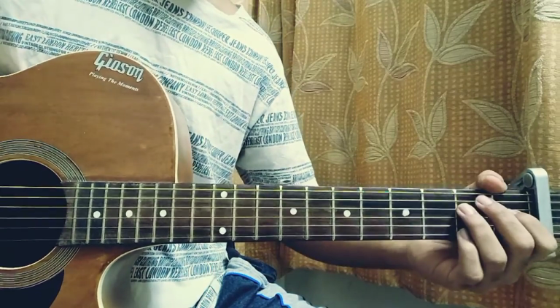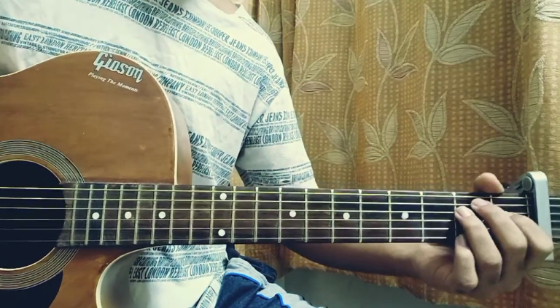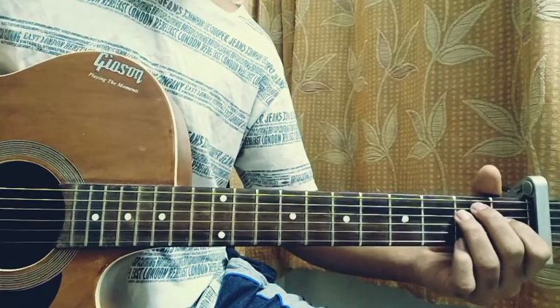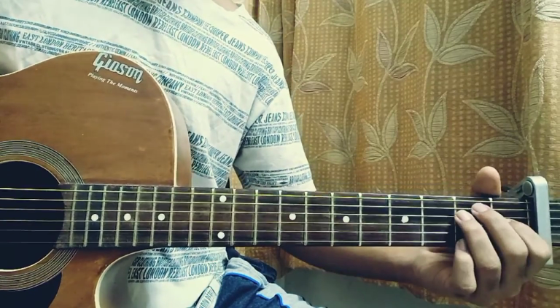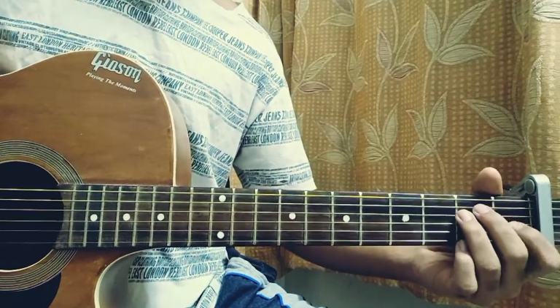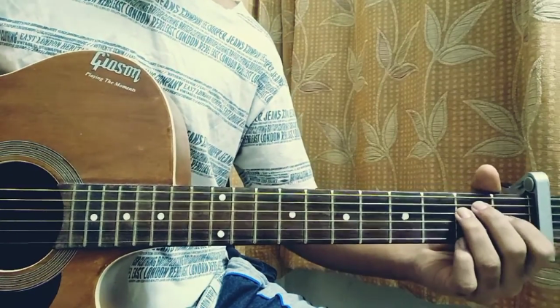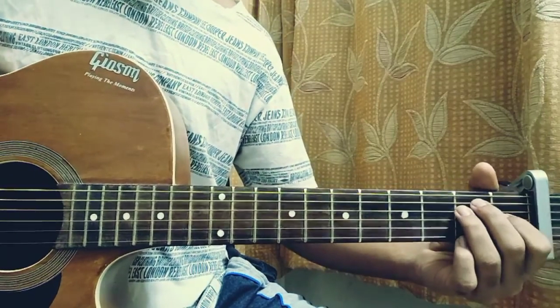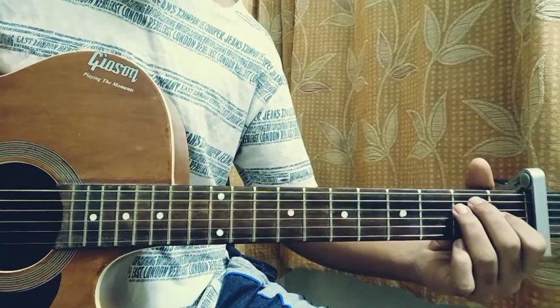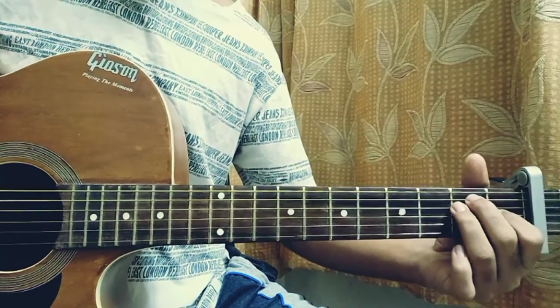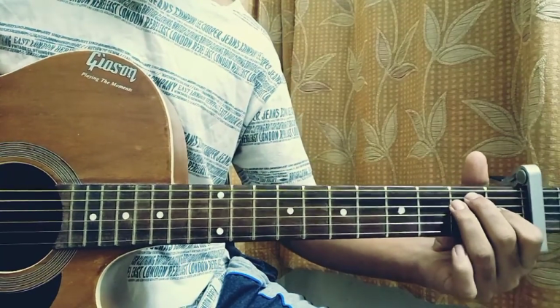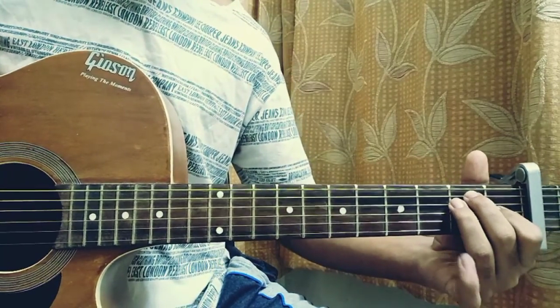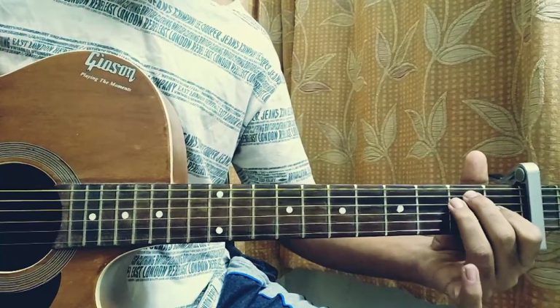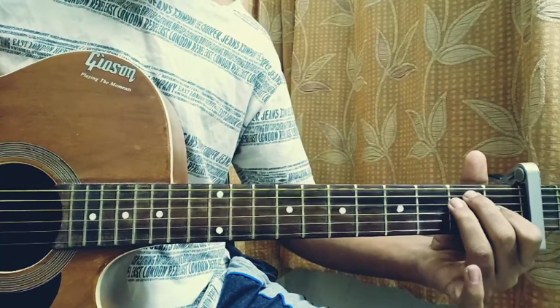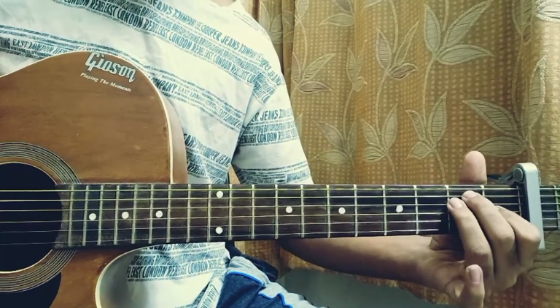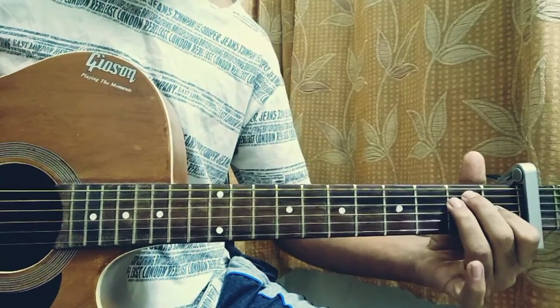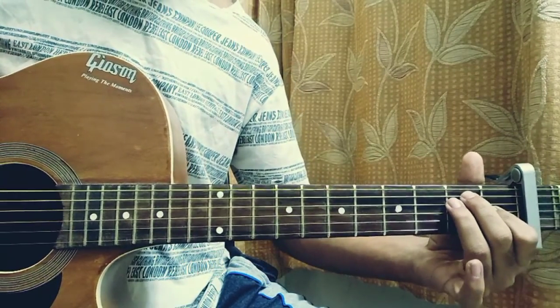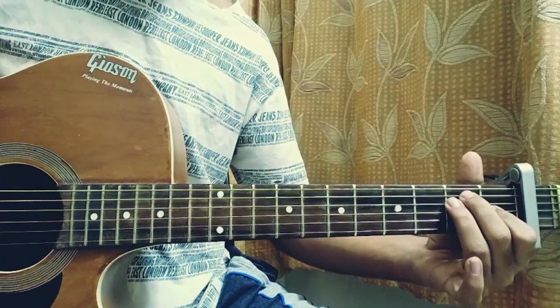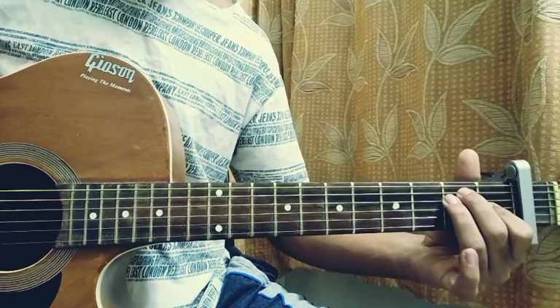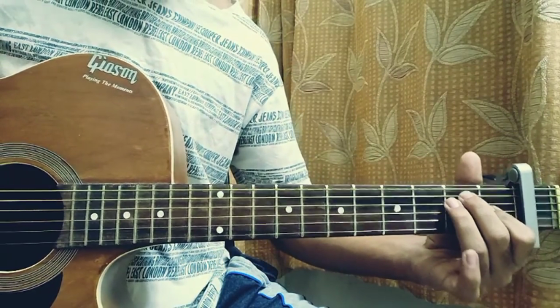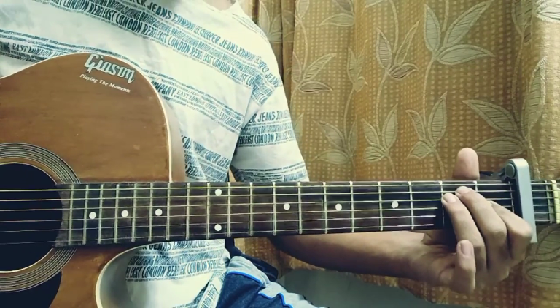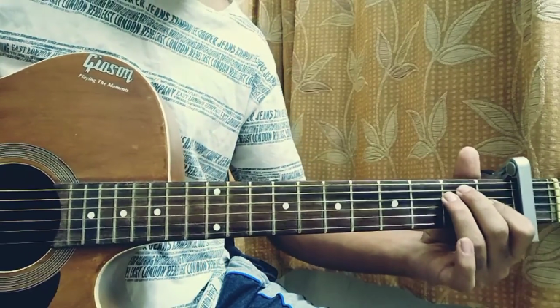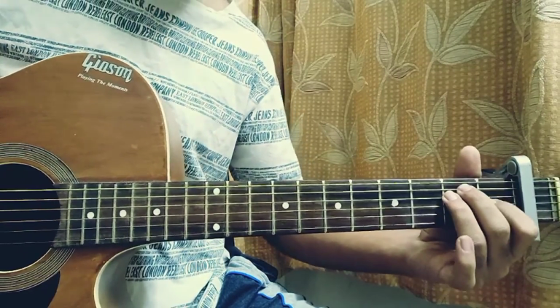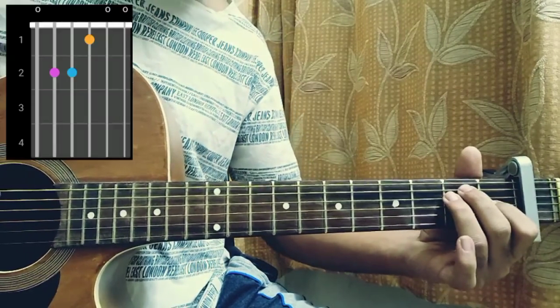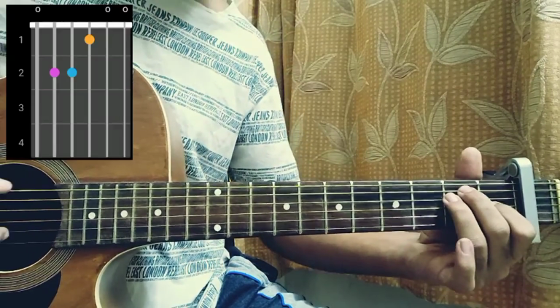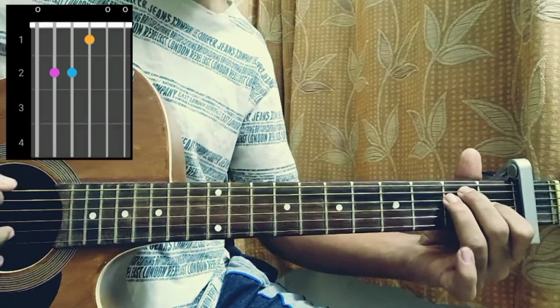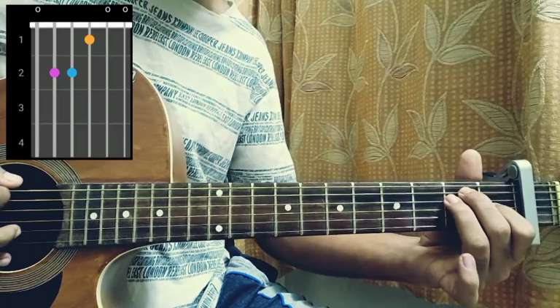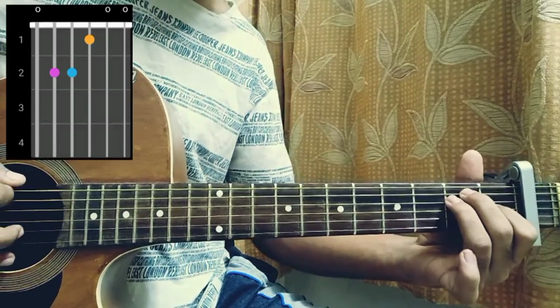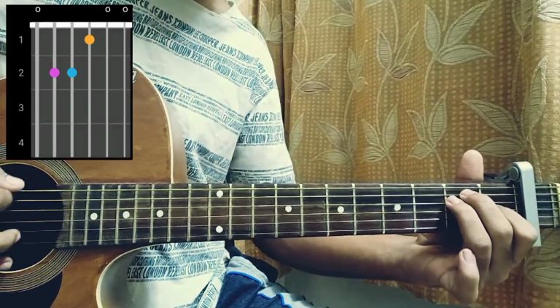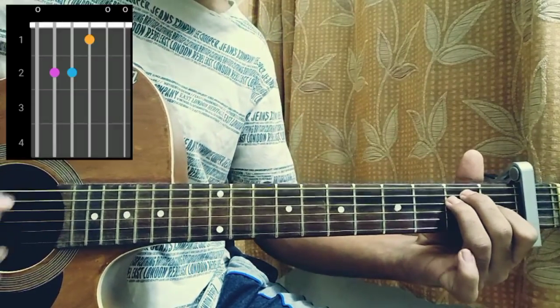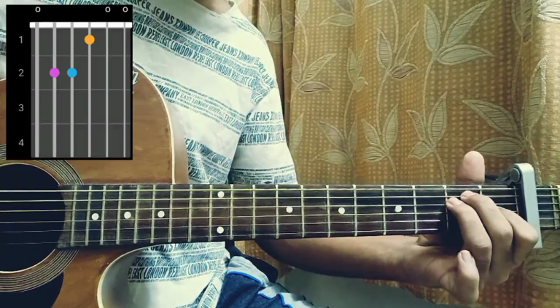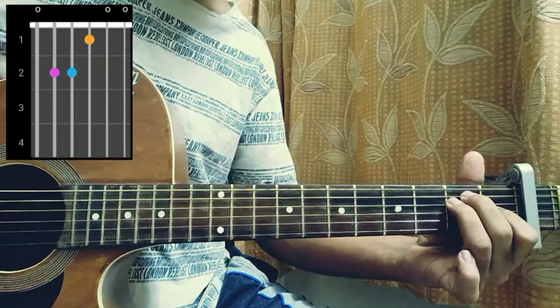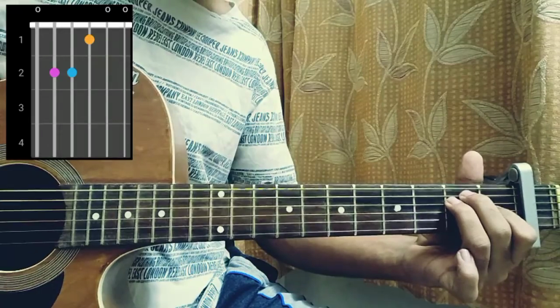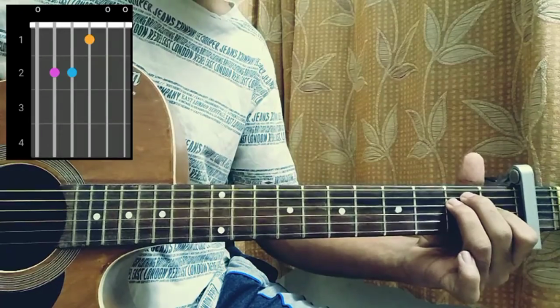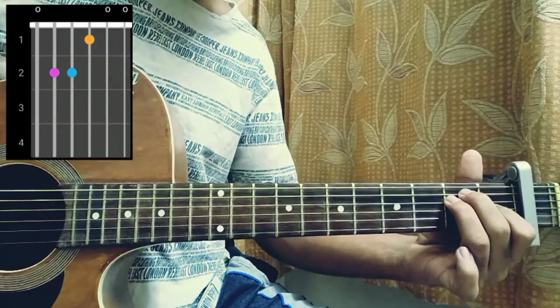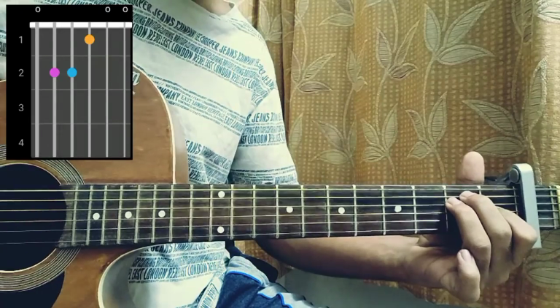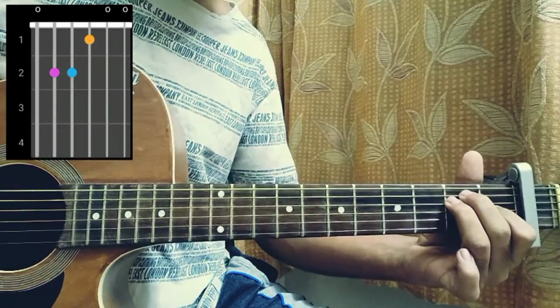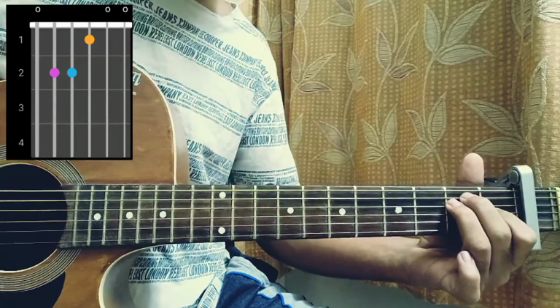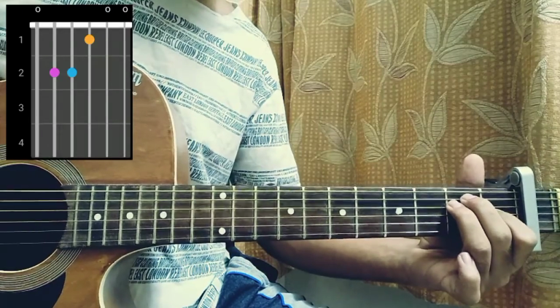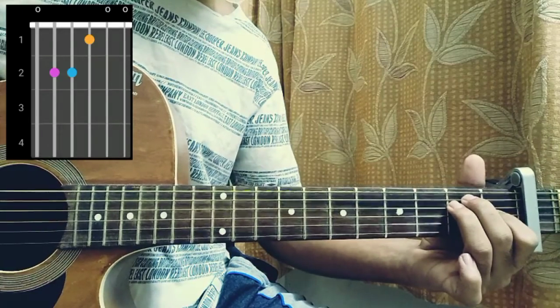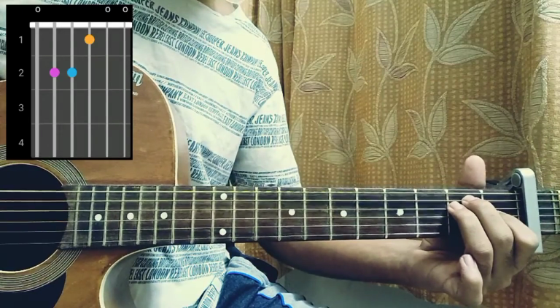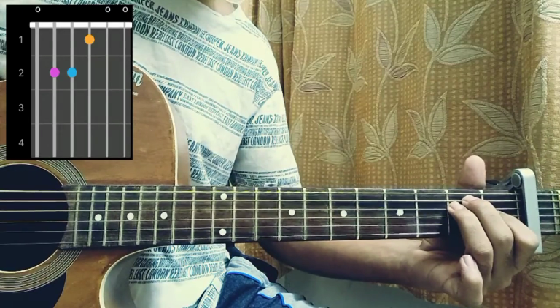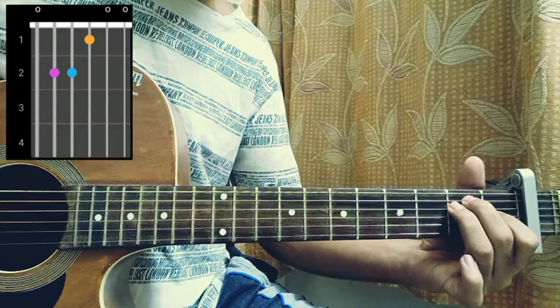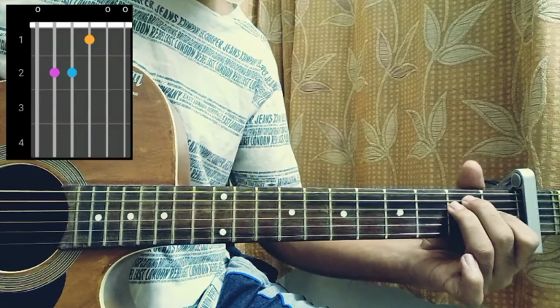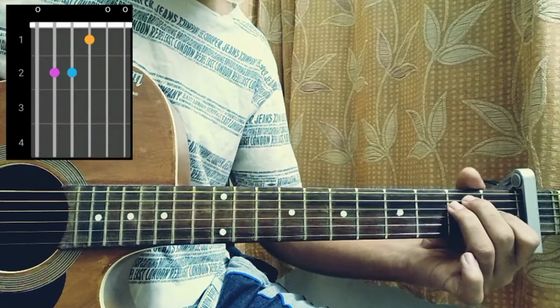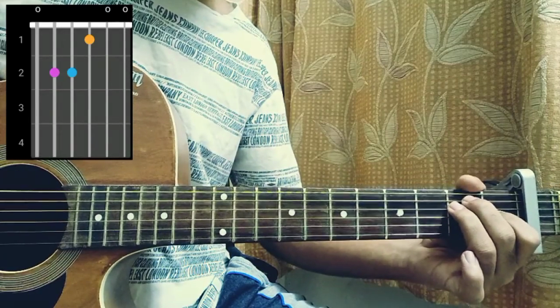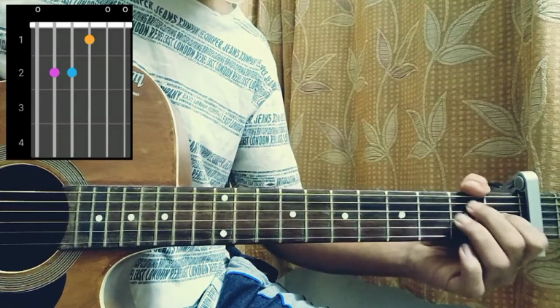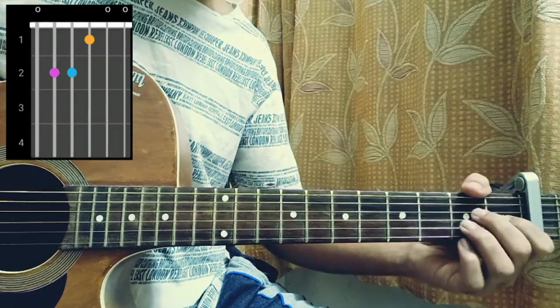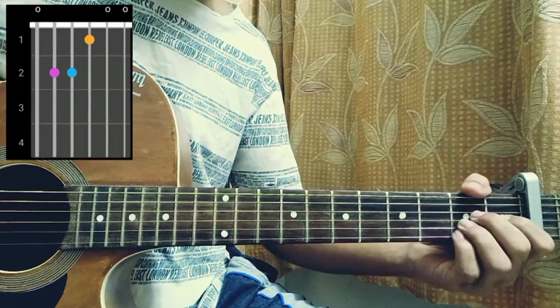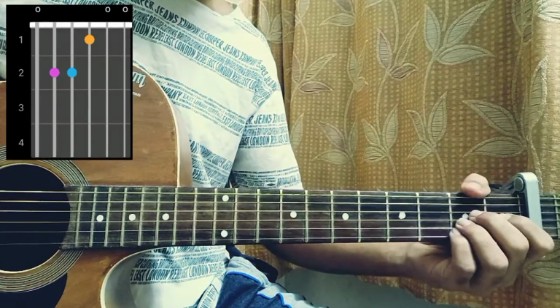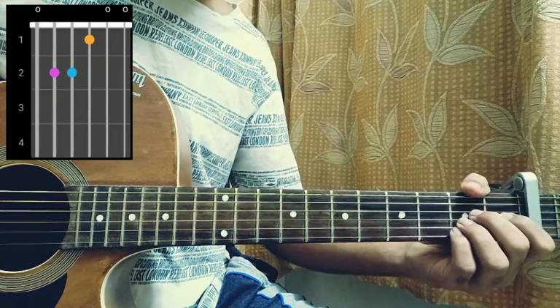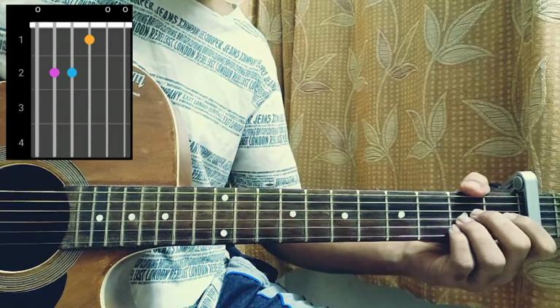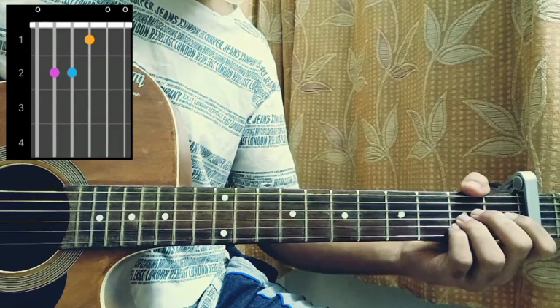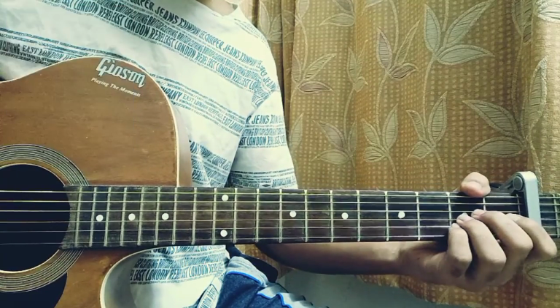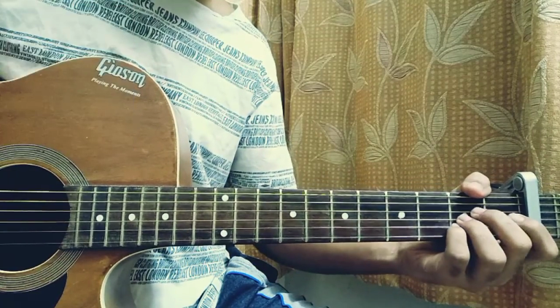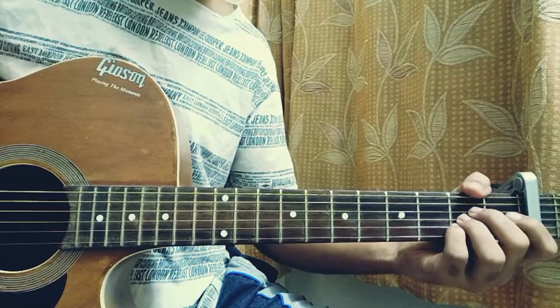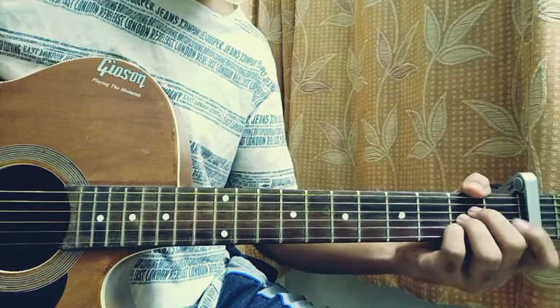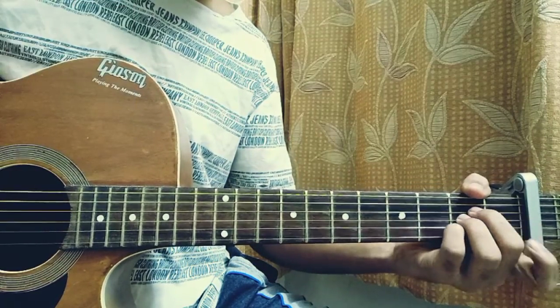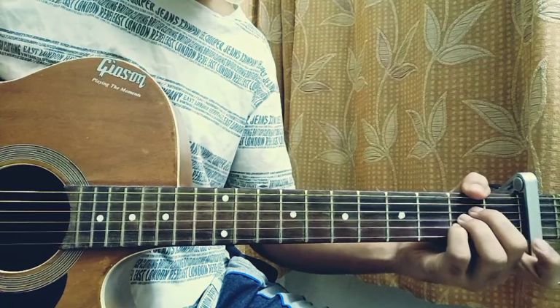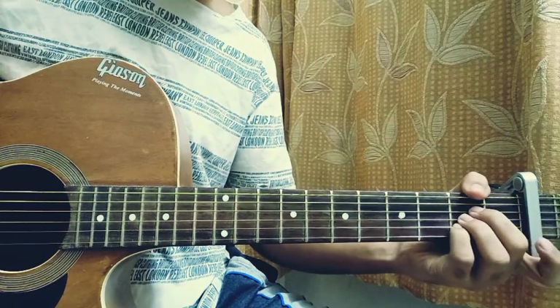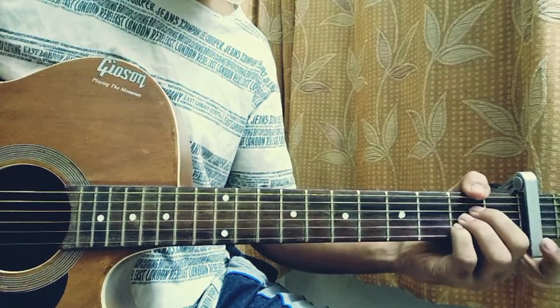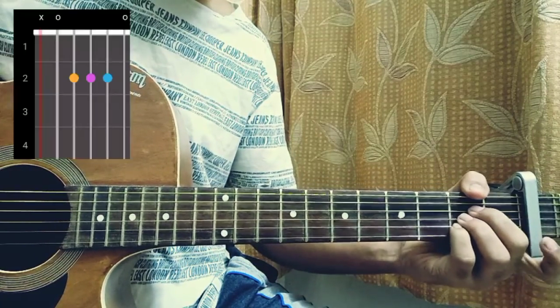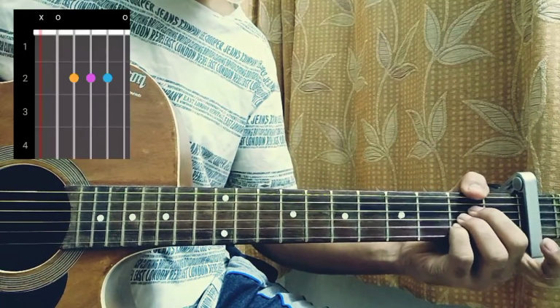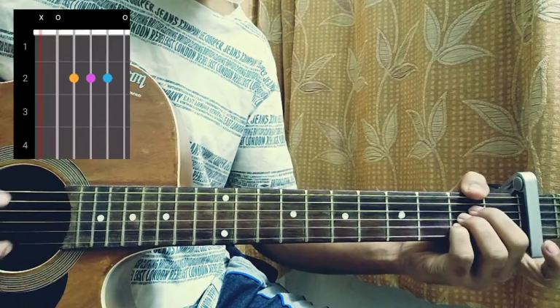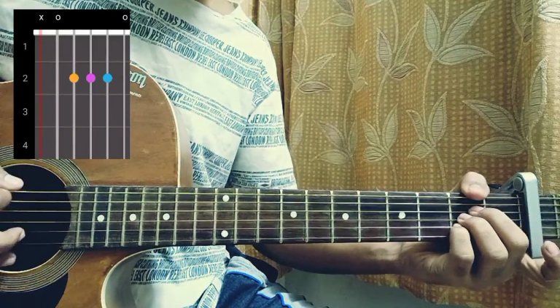The first chord will be an E major, which is 0-2-2-1-0-0. Then we have an A, which is: mute, open, second, second, second, open.